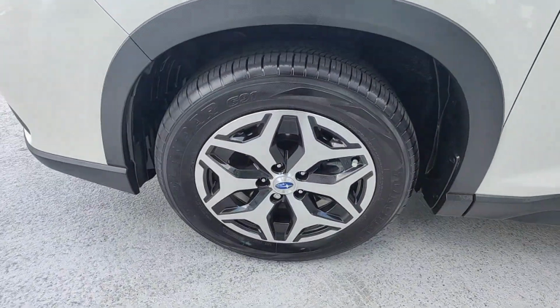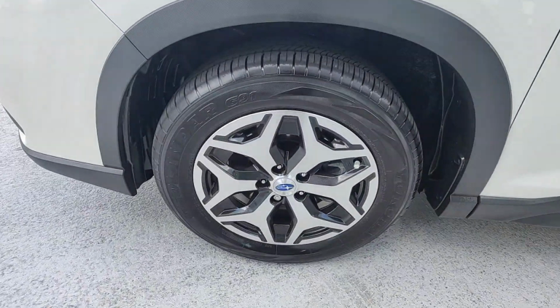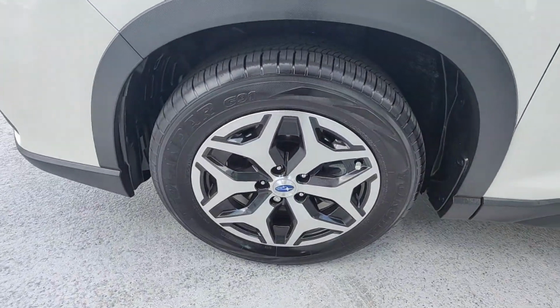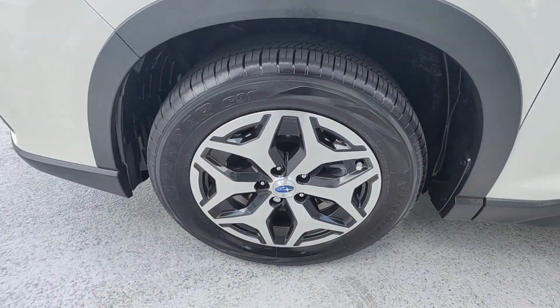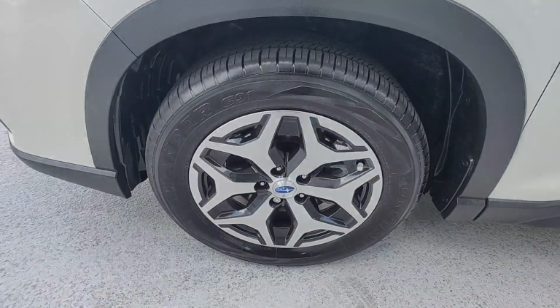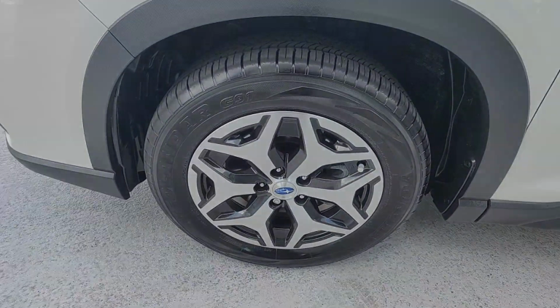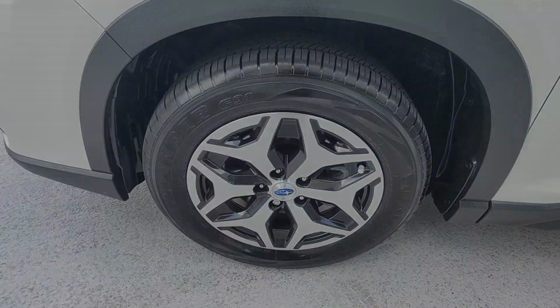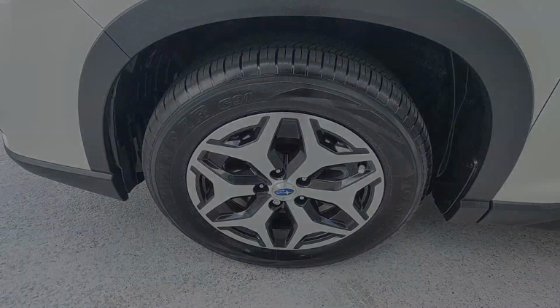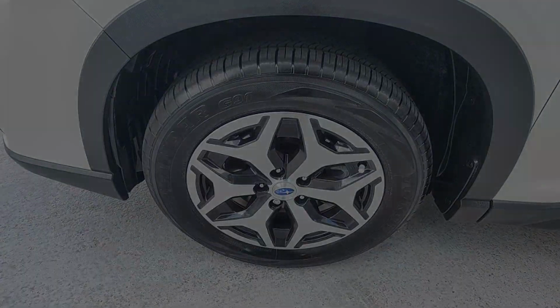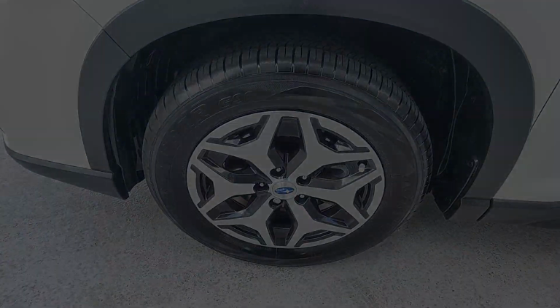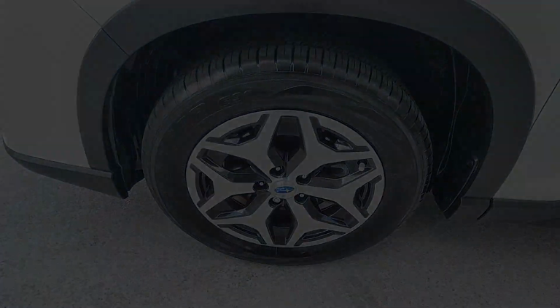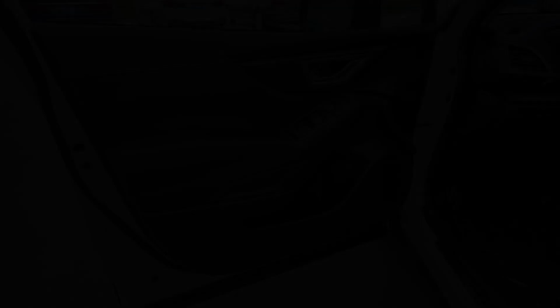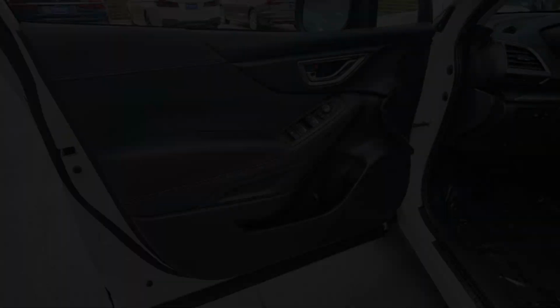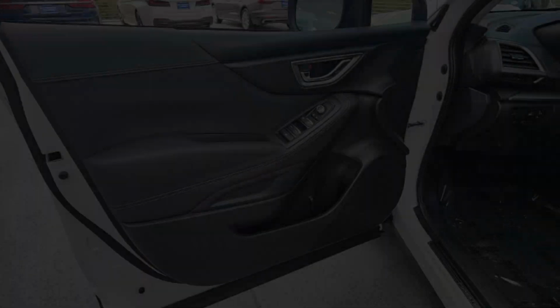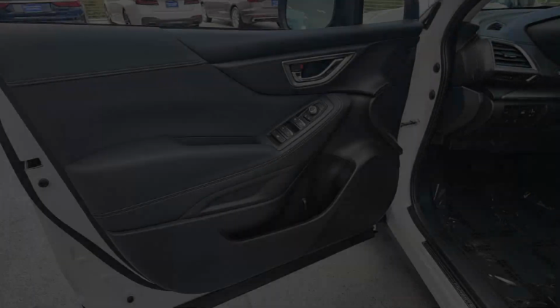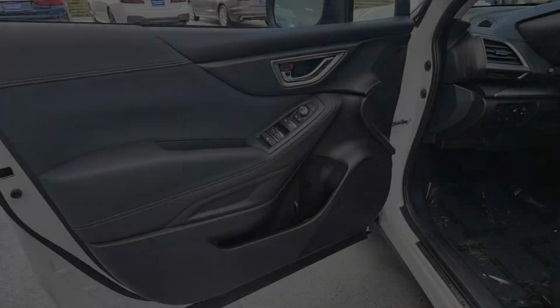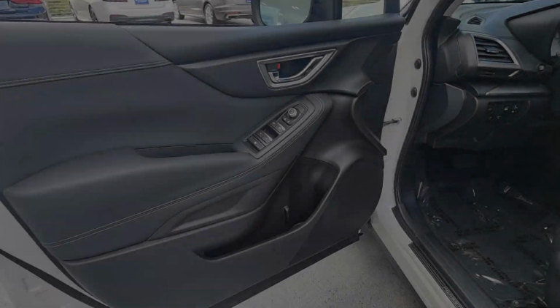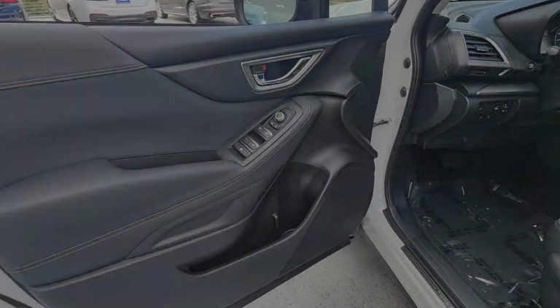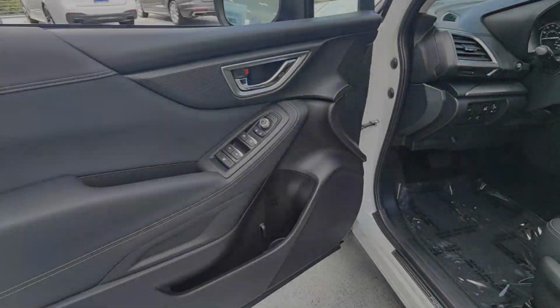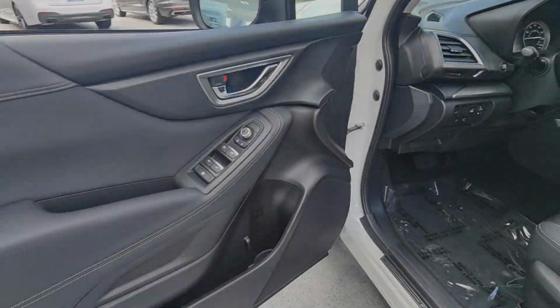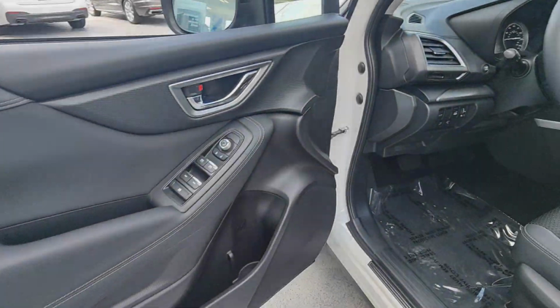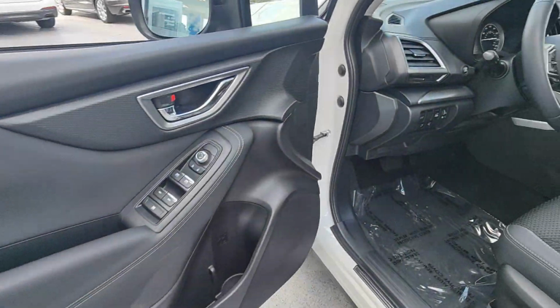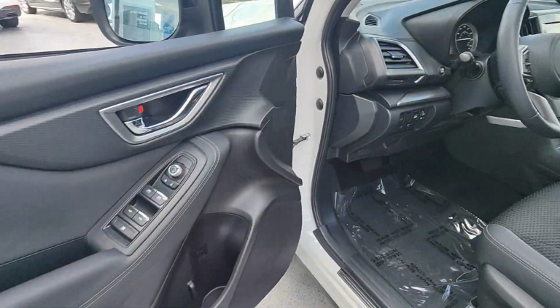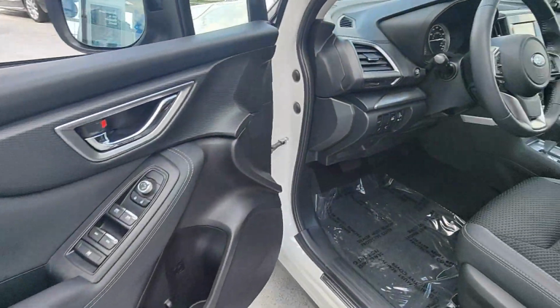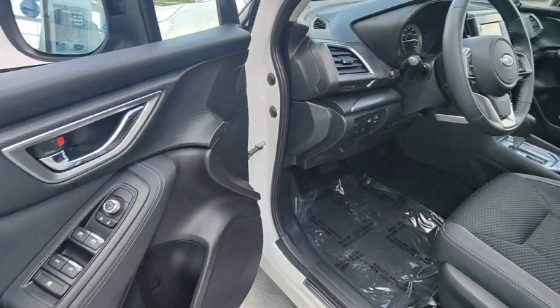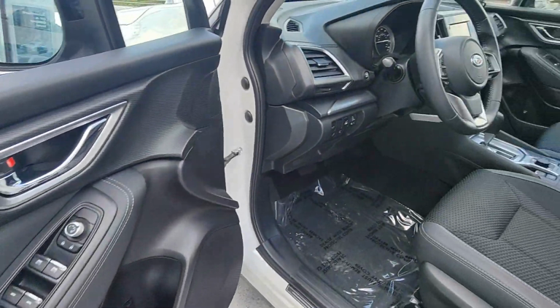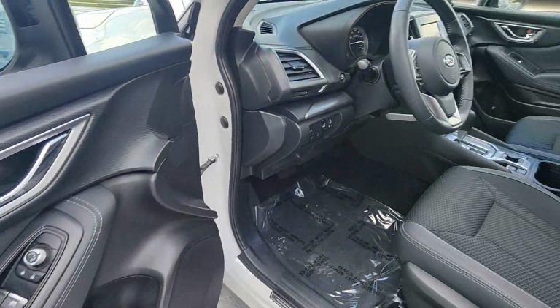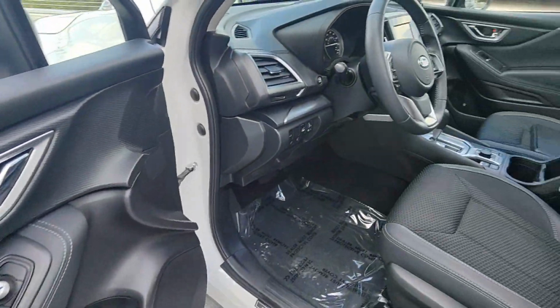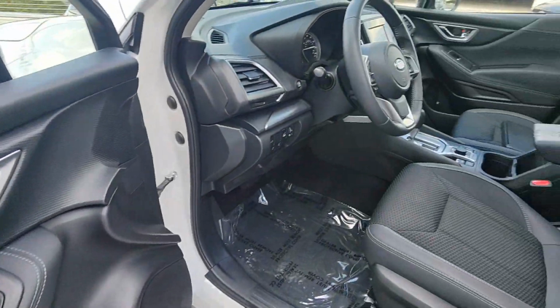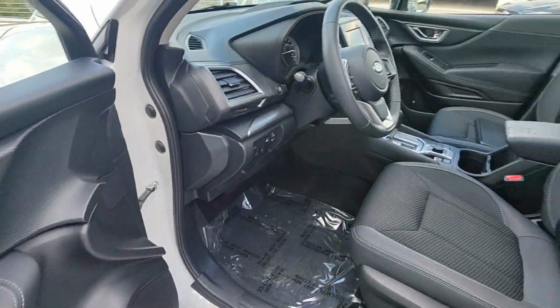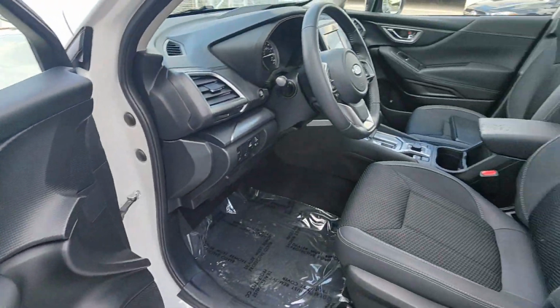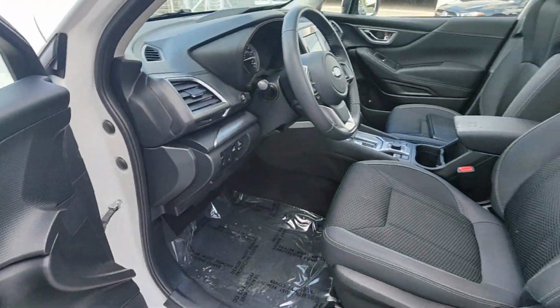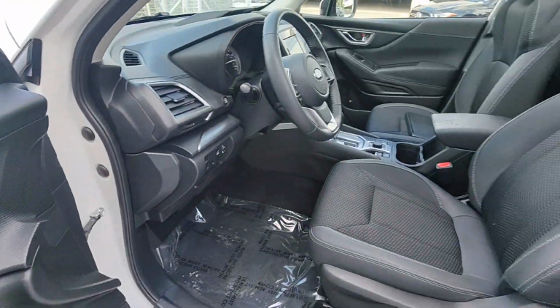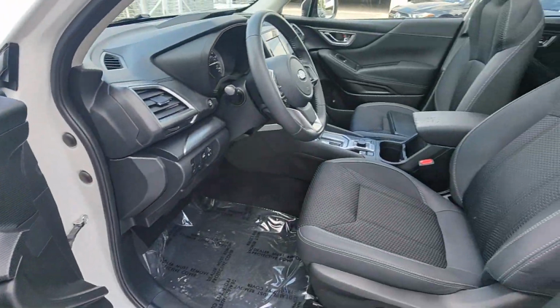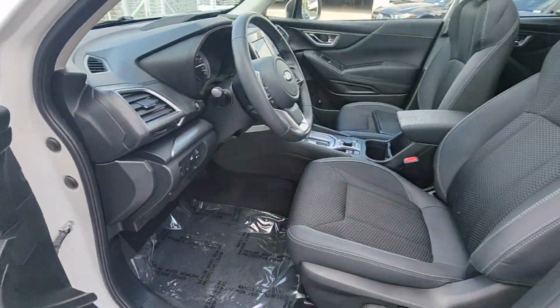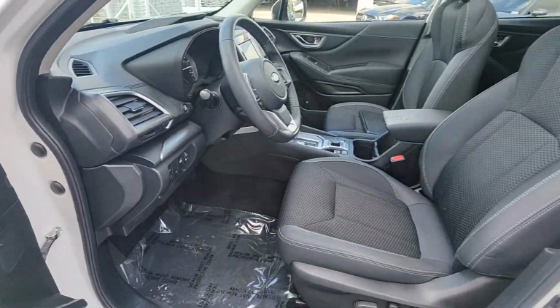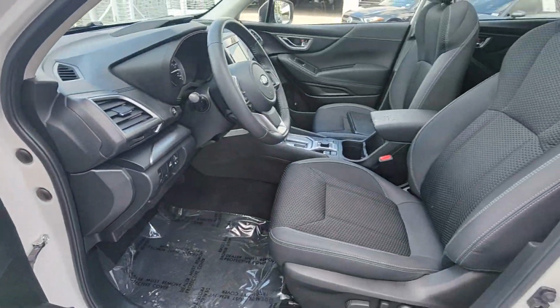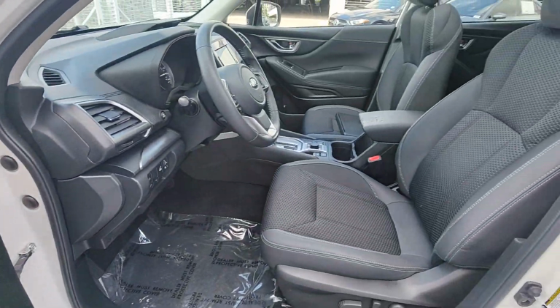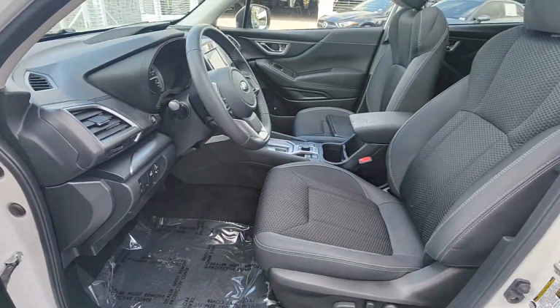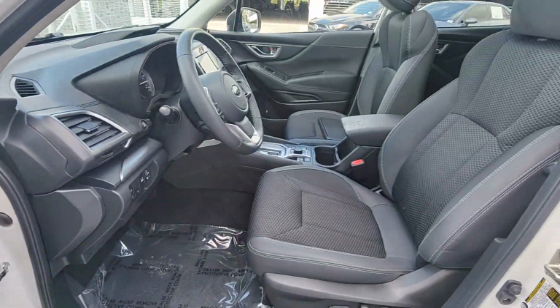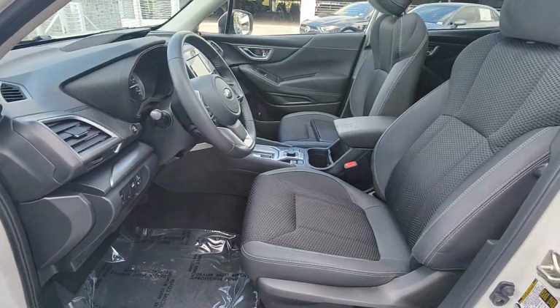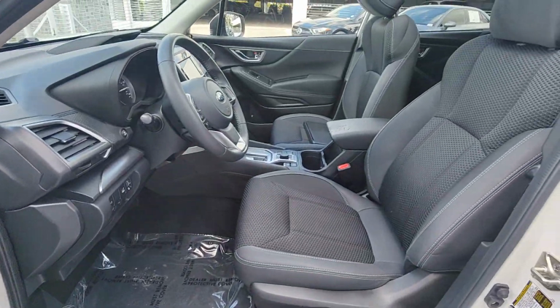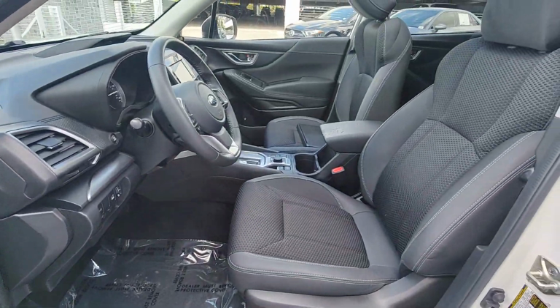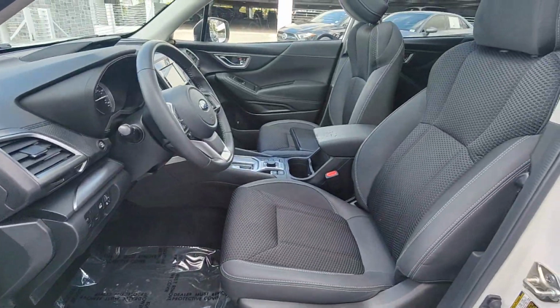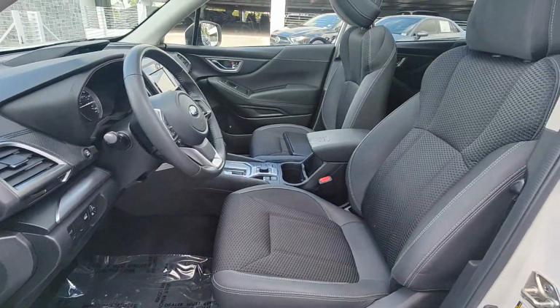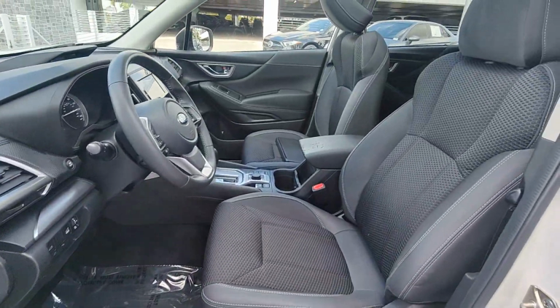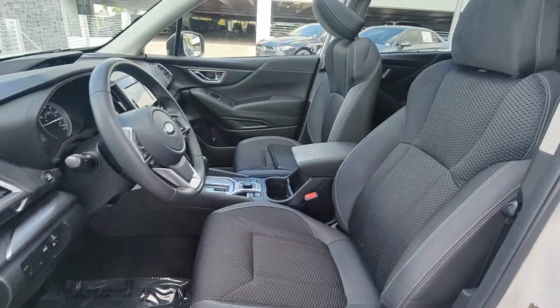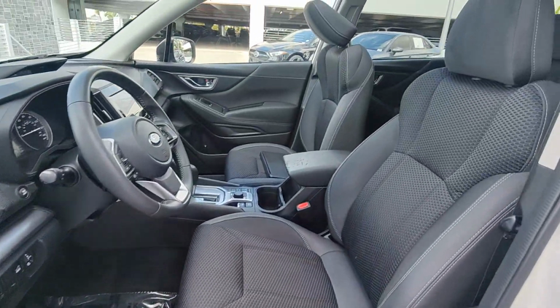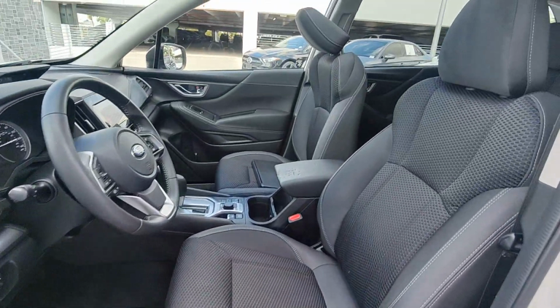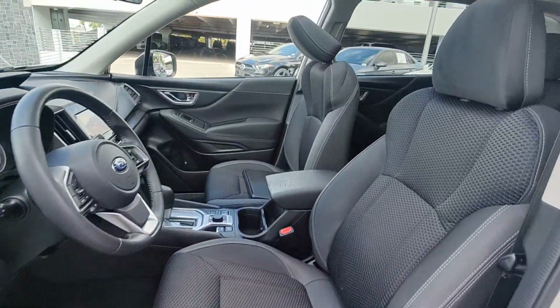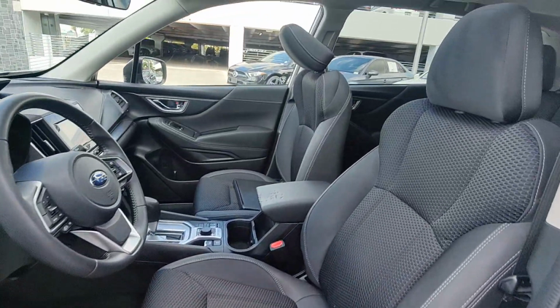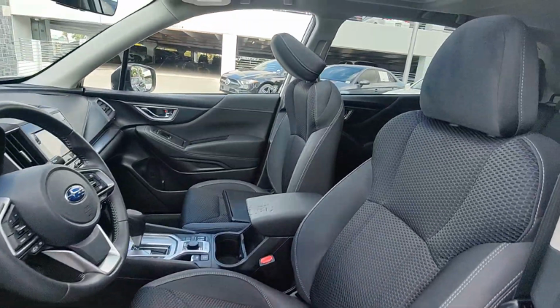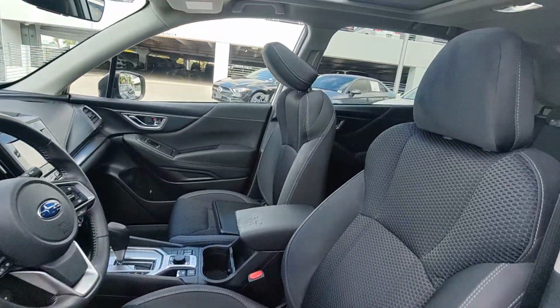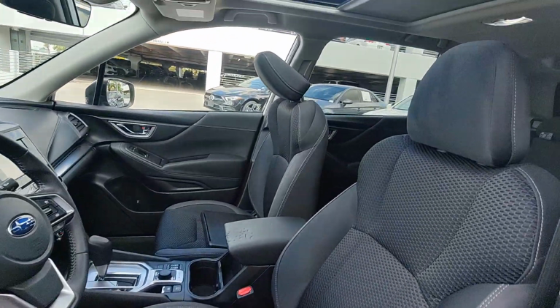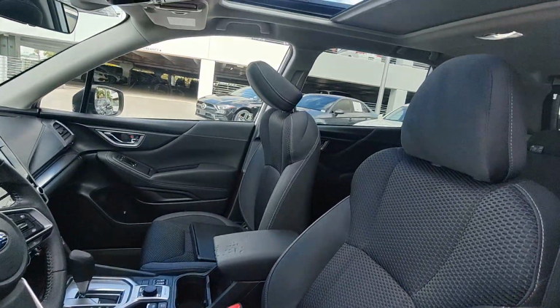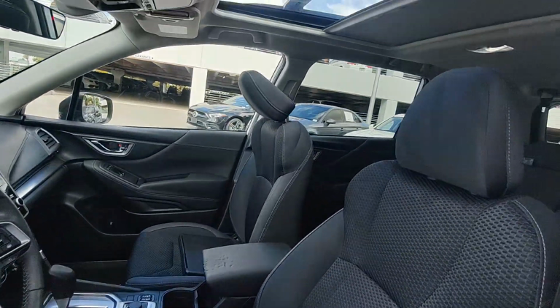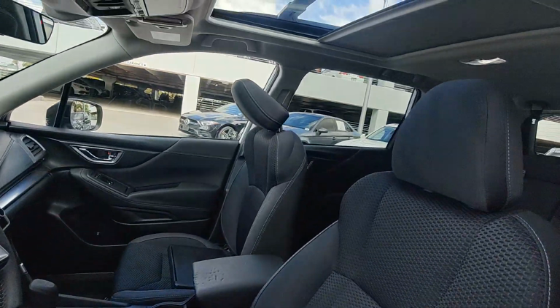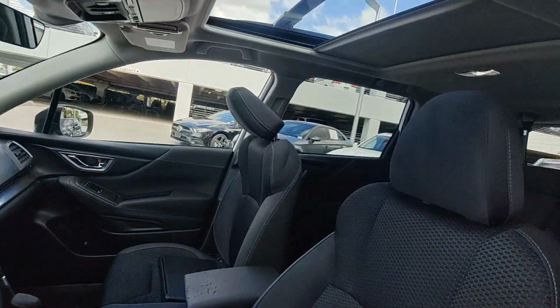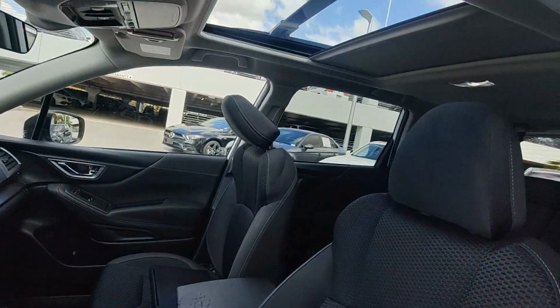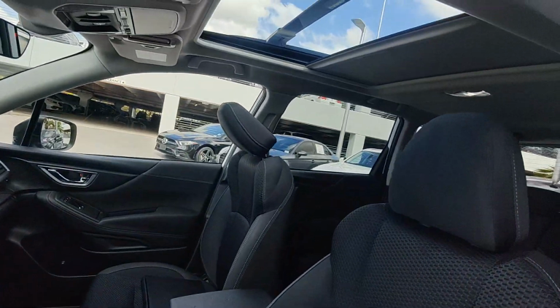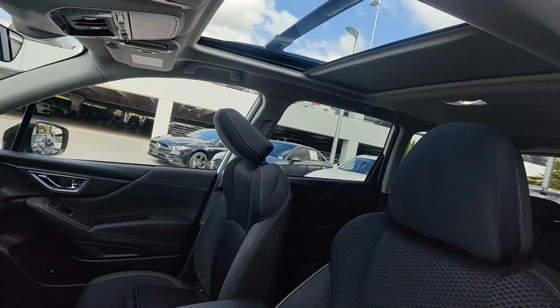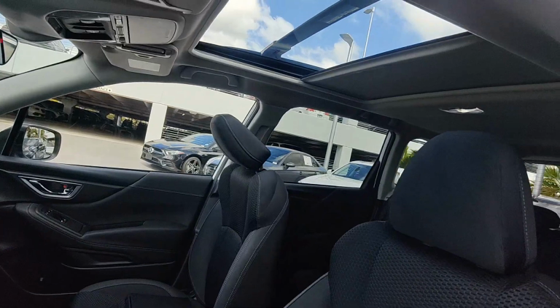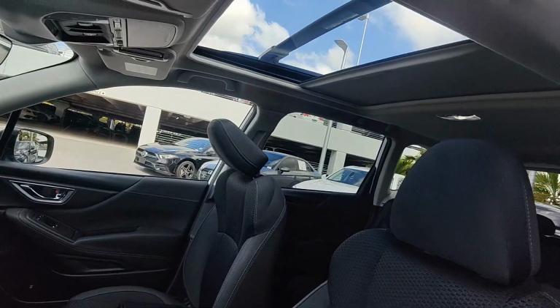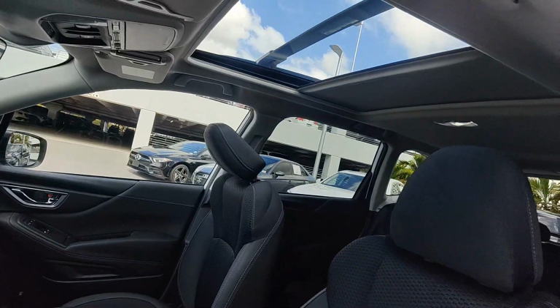Satellite radio, aluminum wheels, heated front seat, alarm, and electronic stability control.